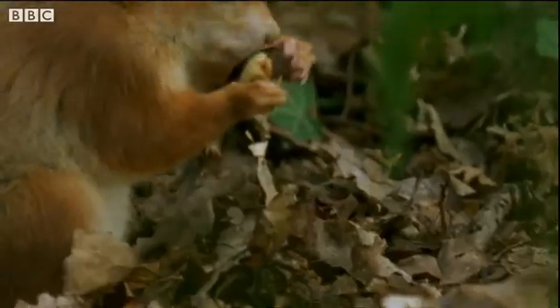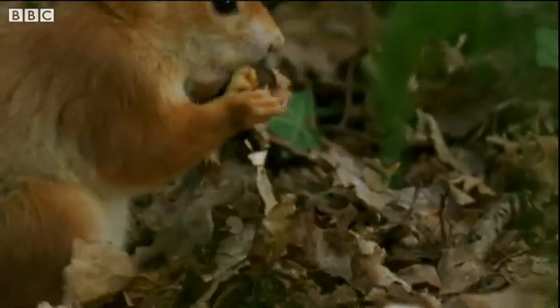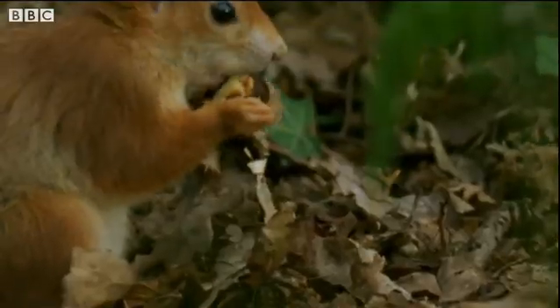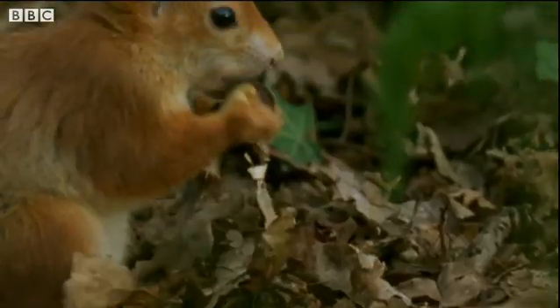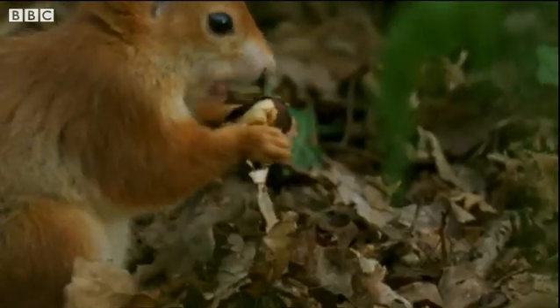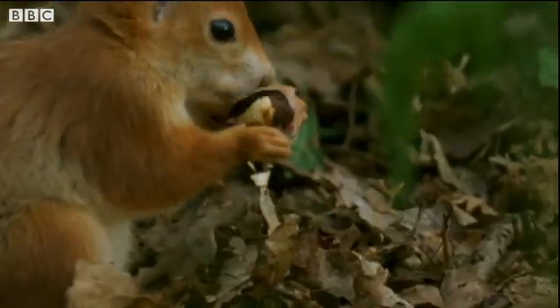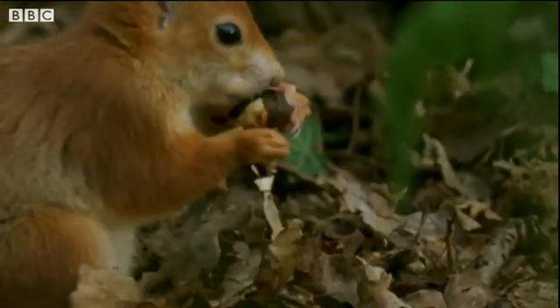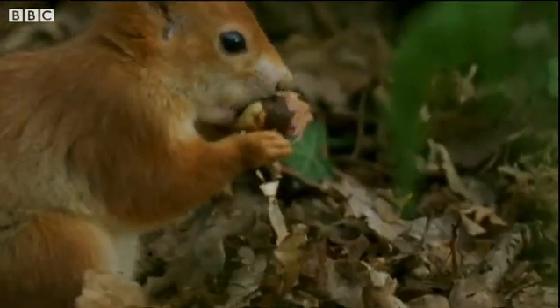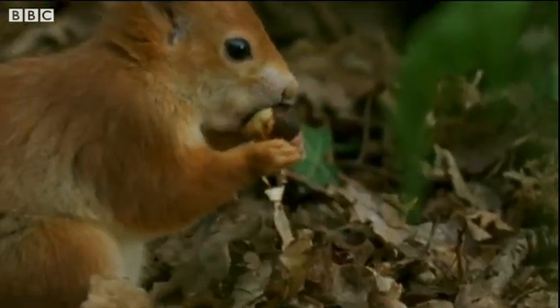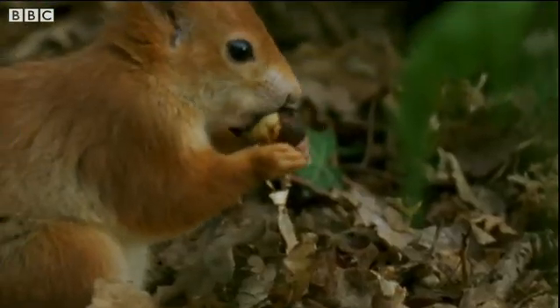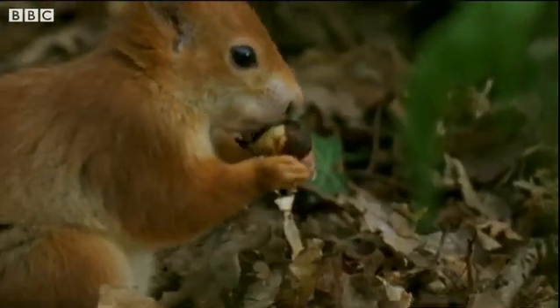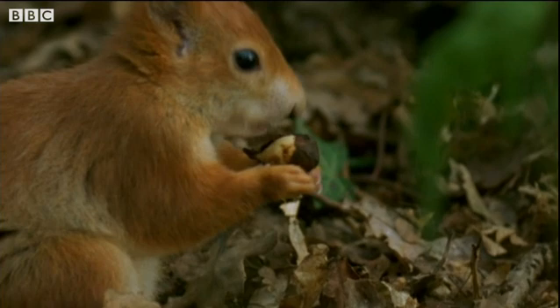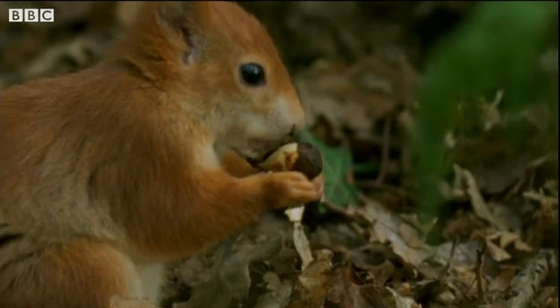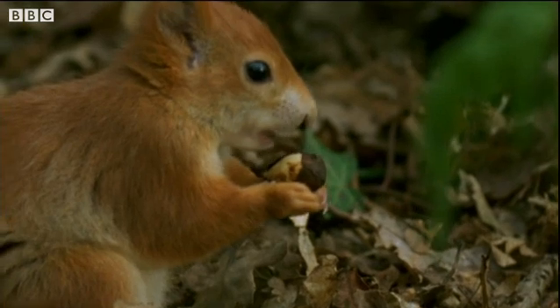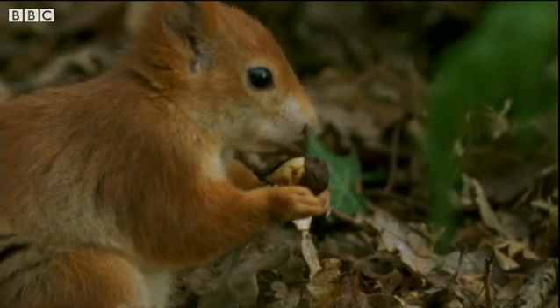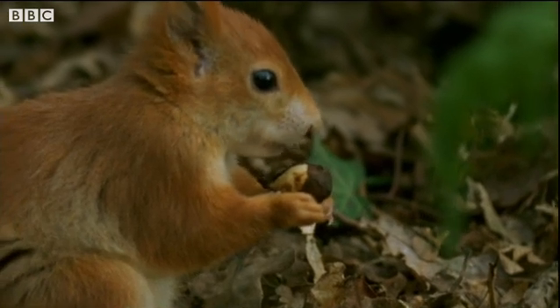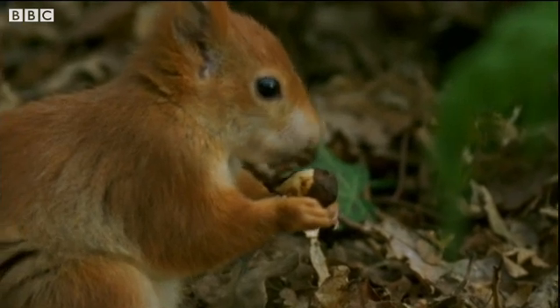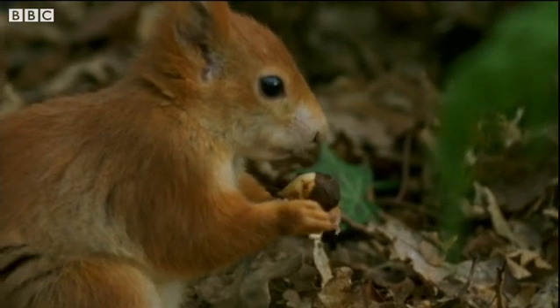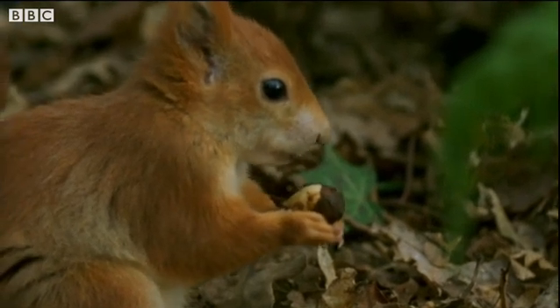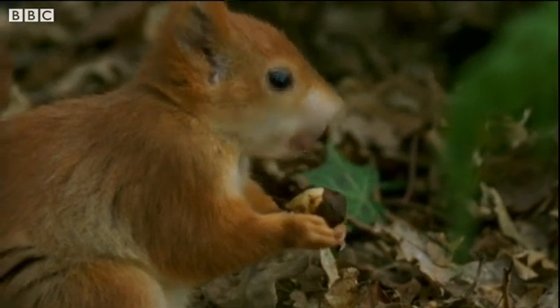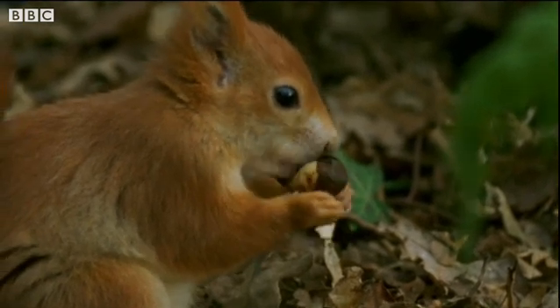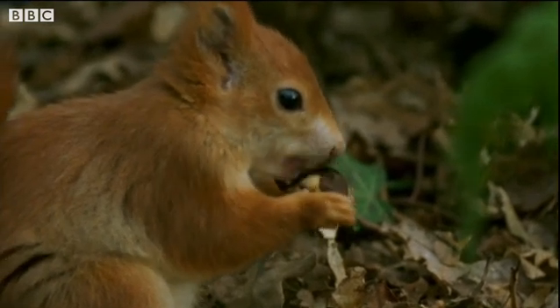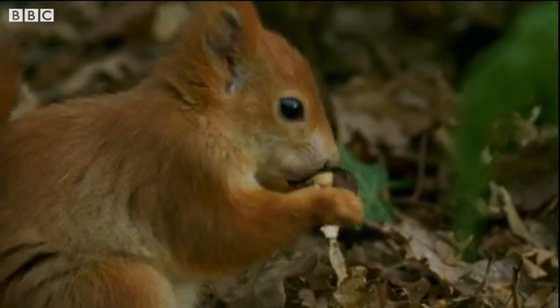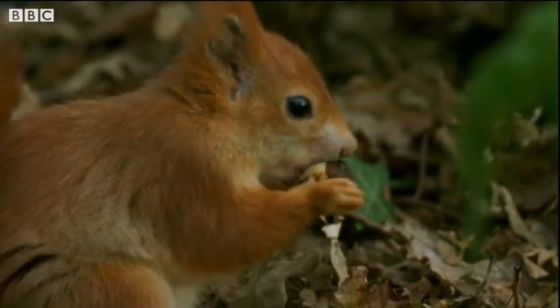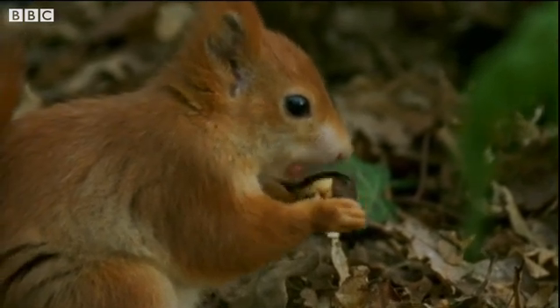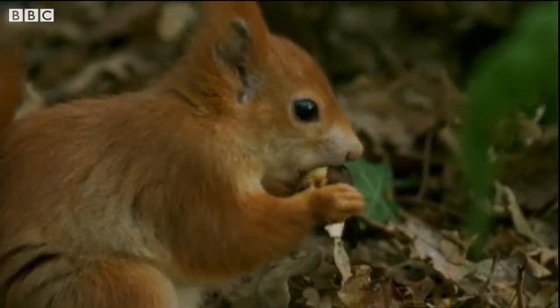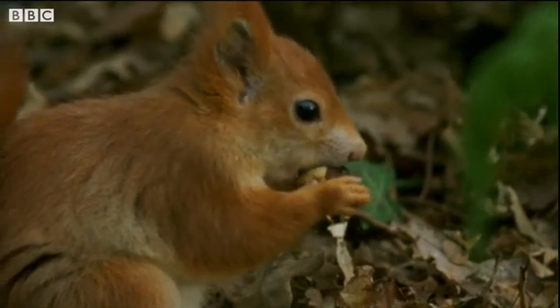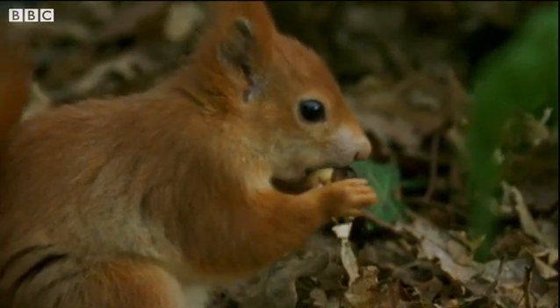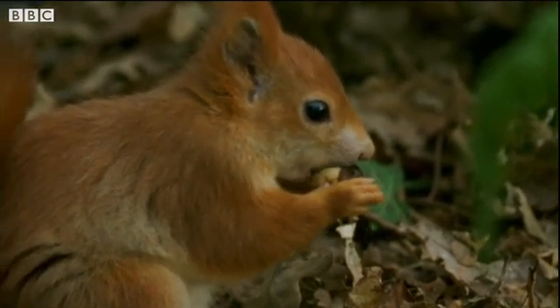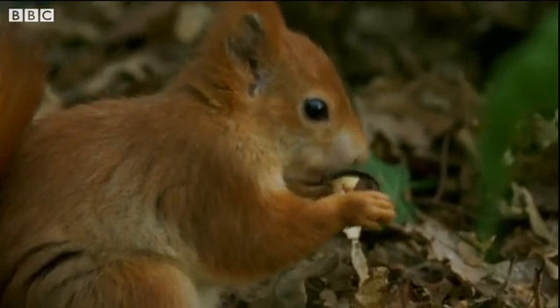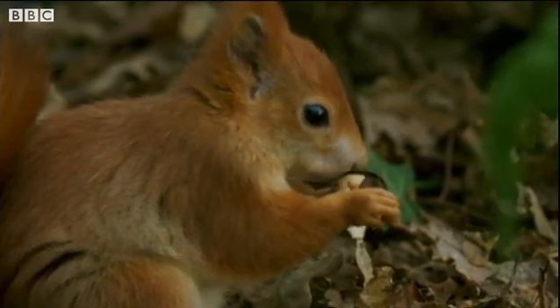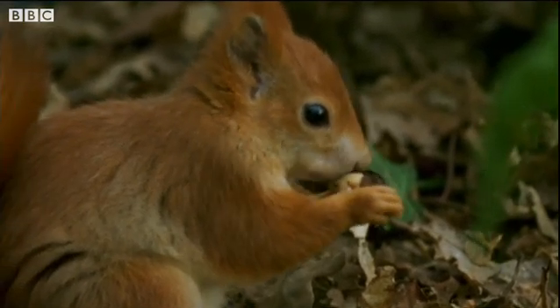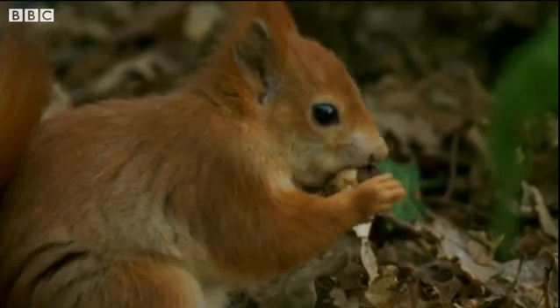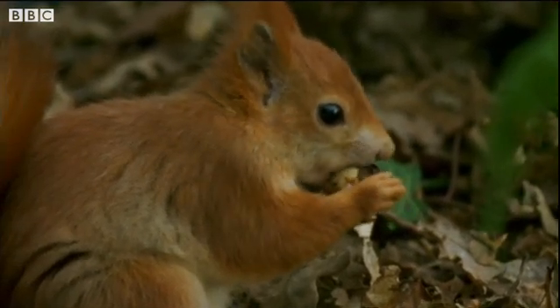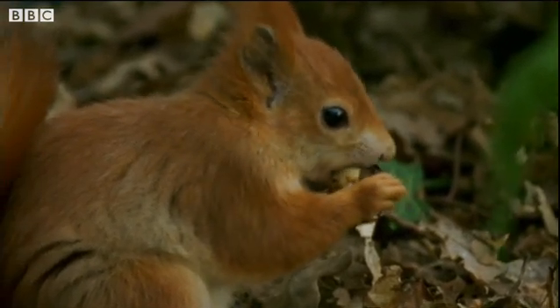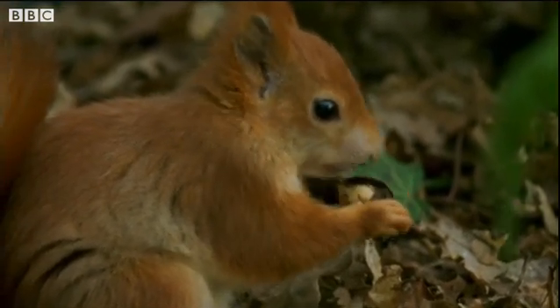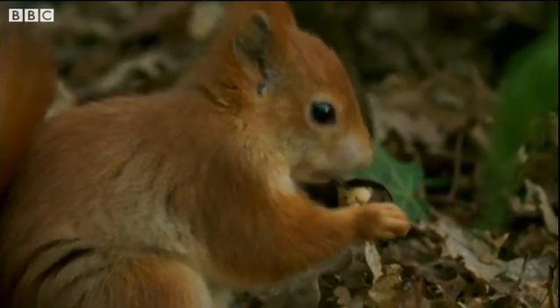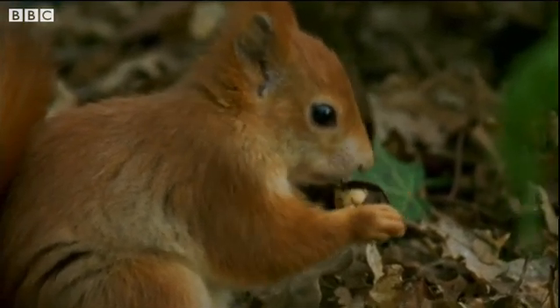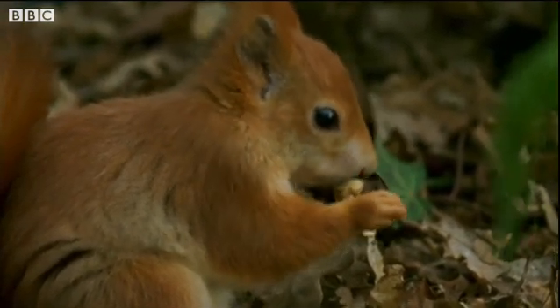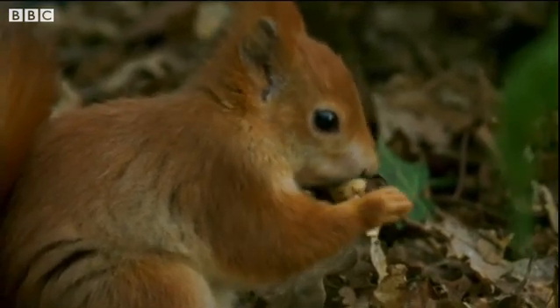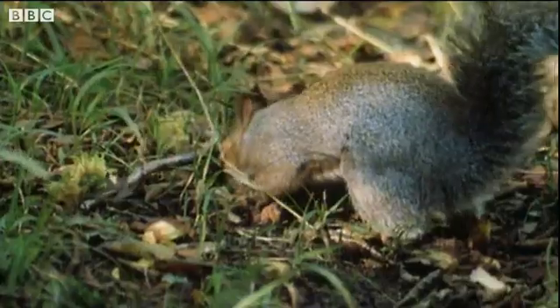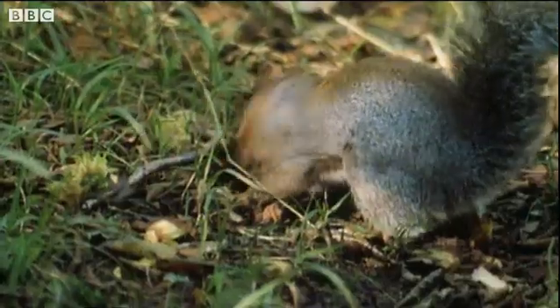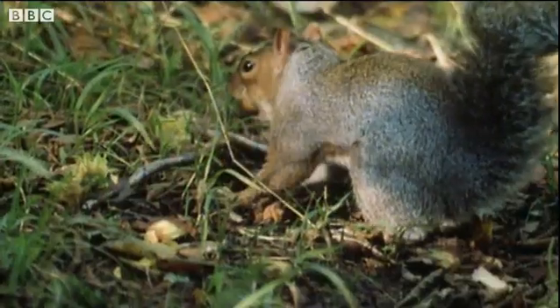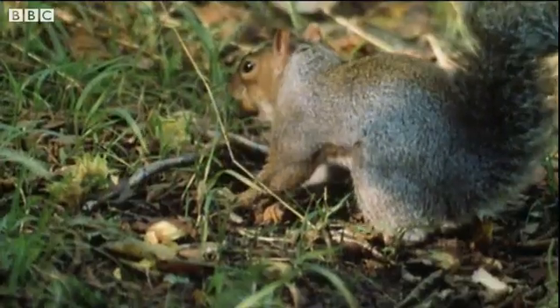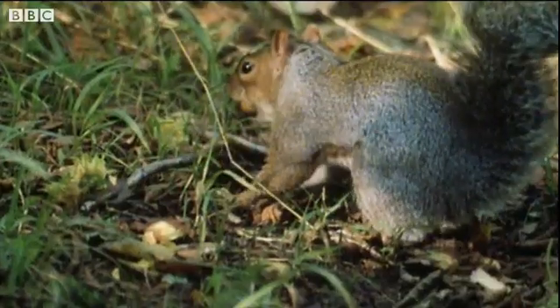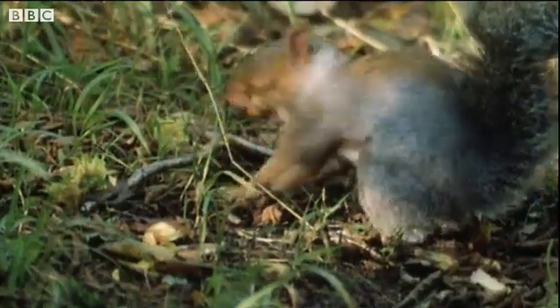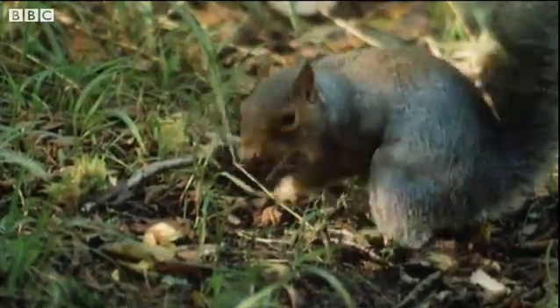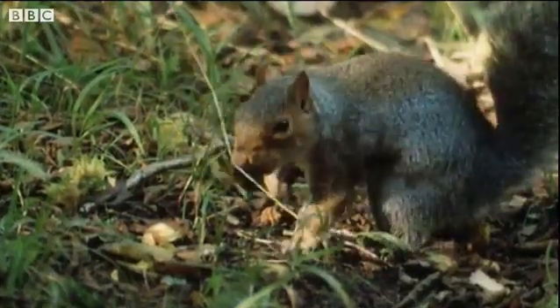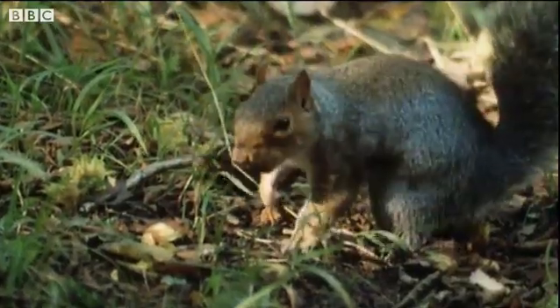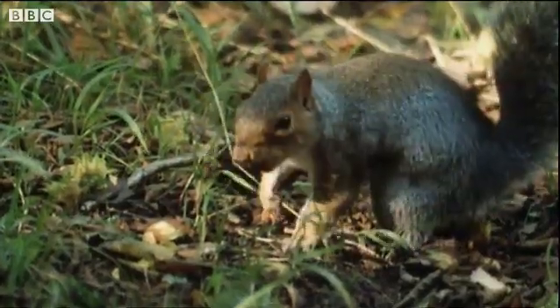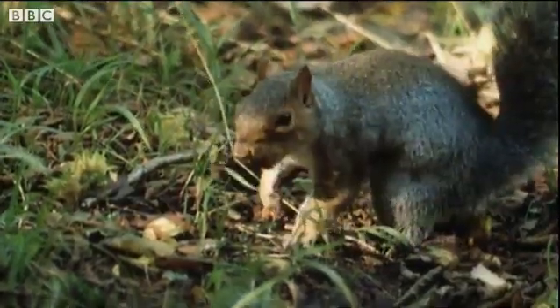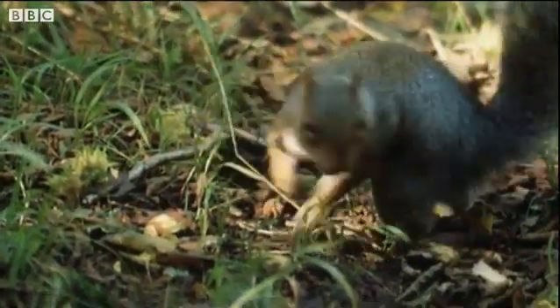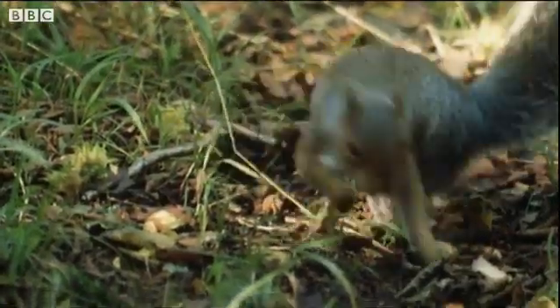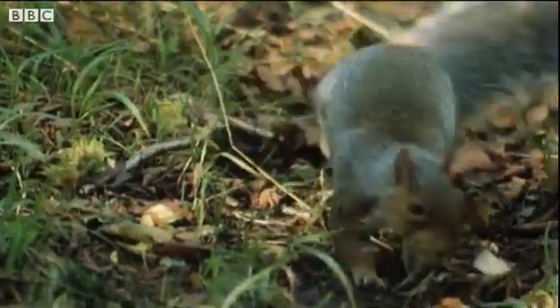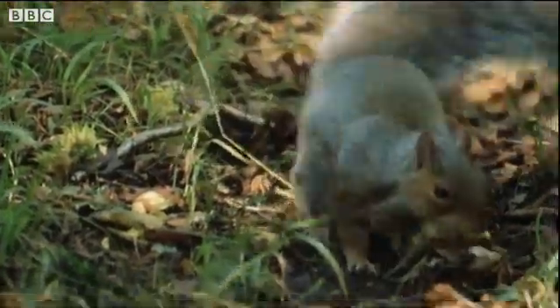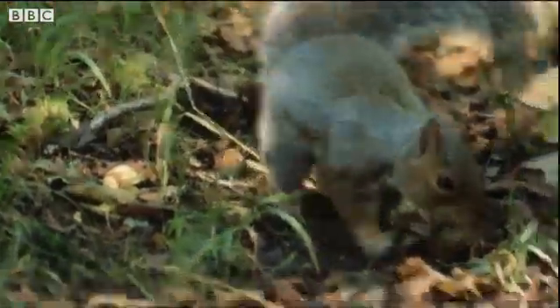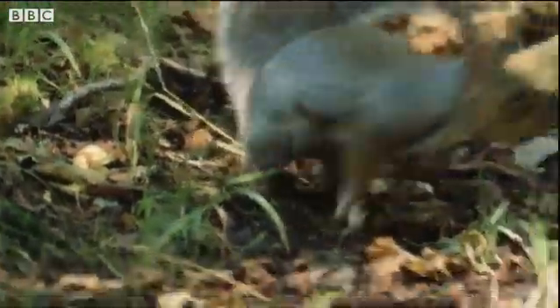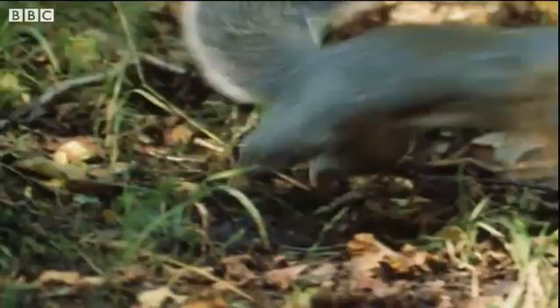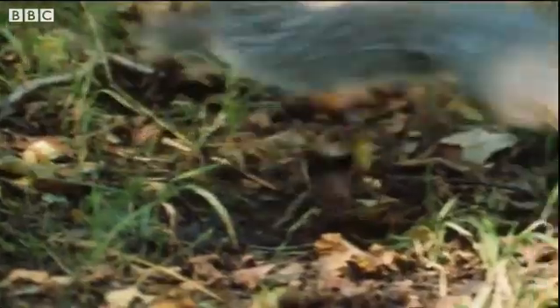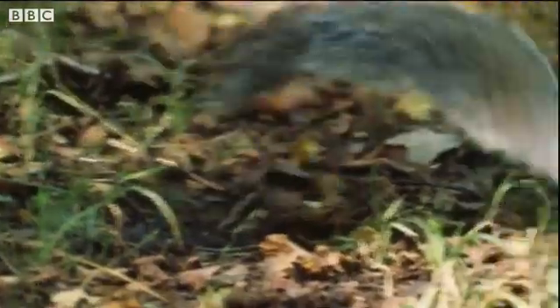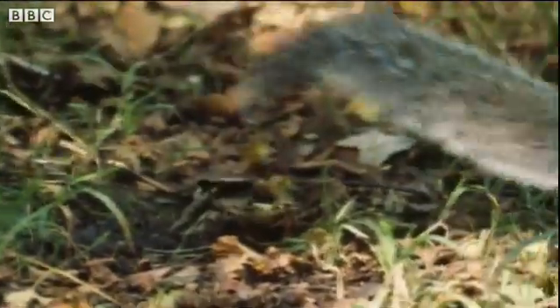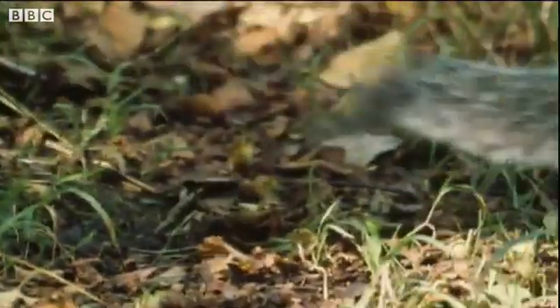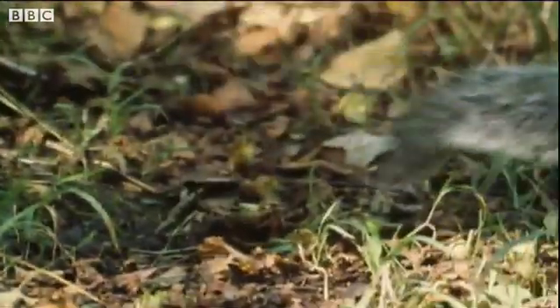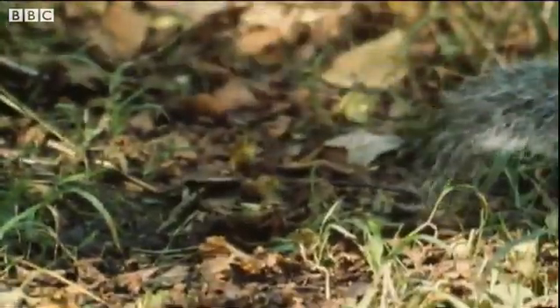Squirrels like to eat the acorns. Sometimes they bury their acorns to save them for later.